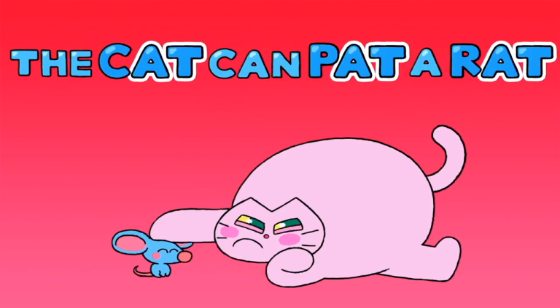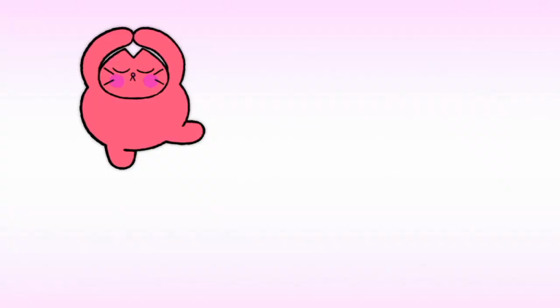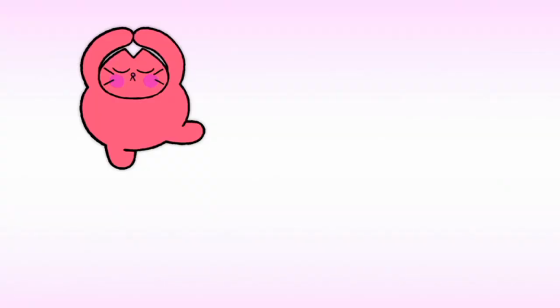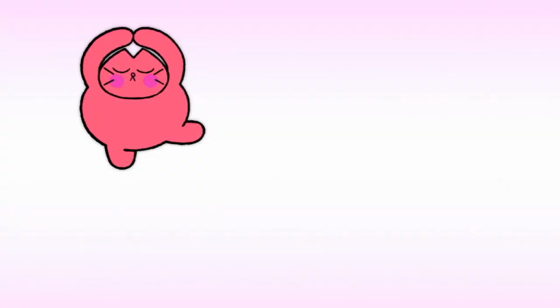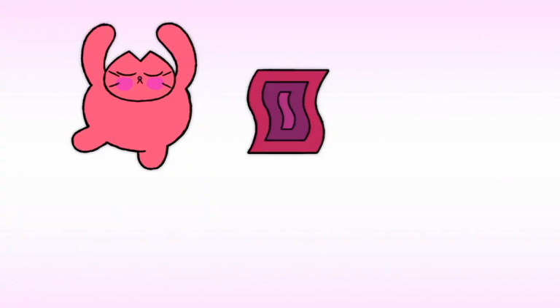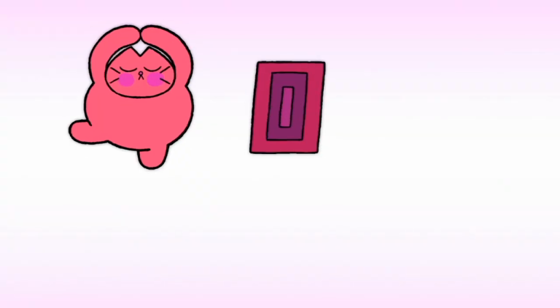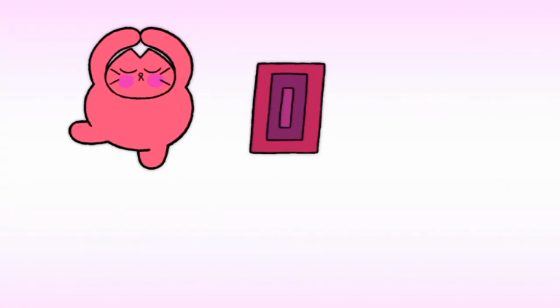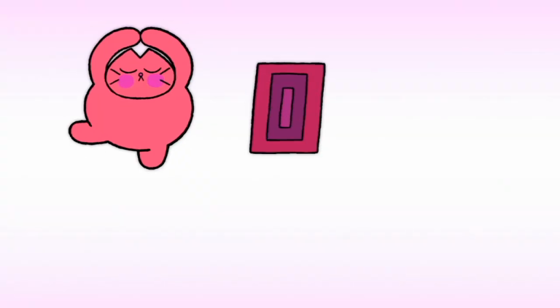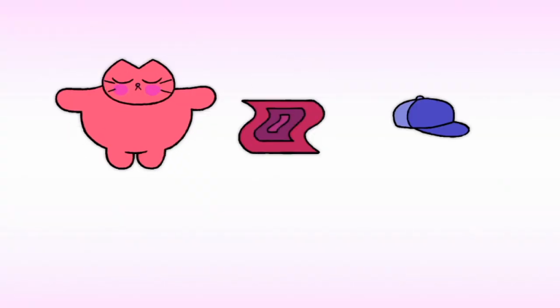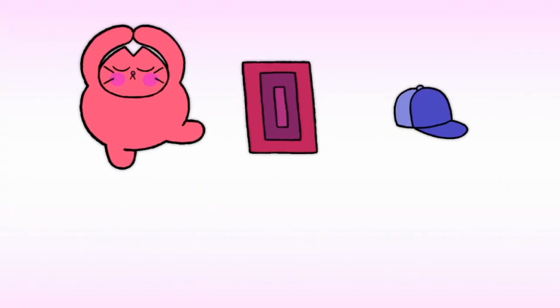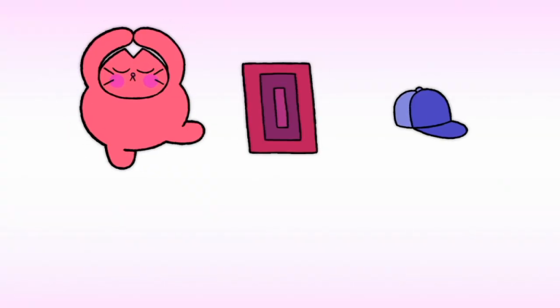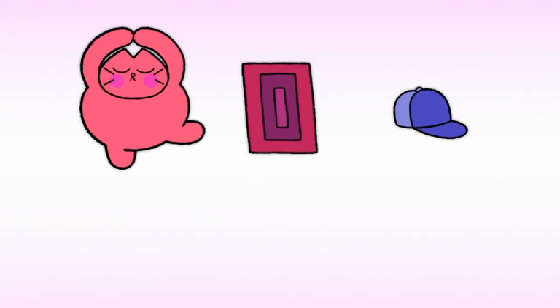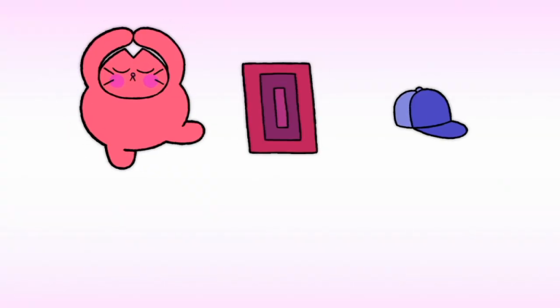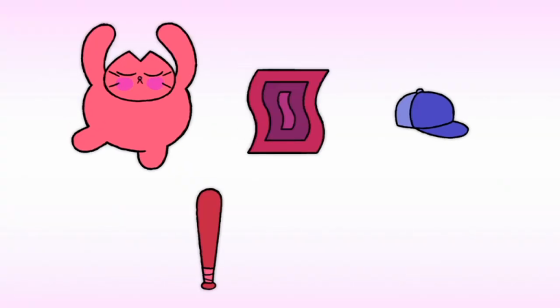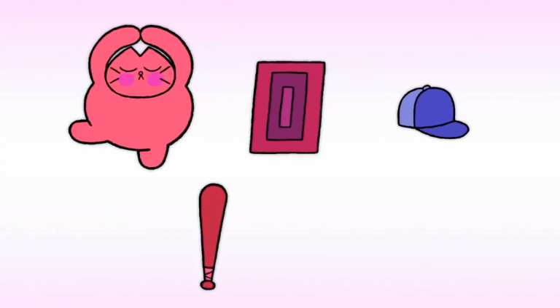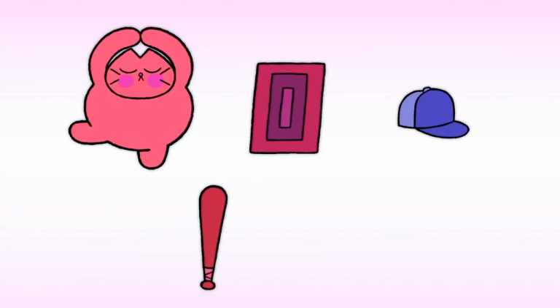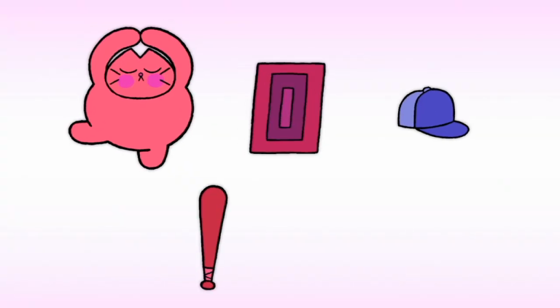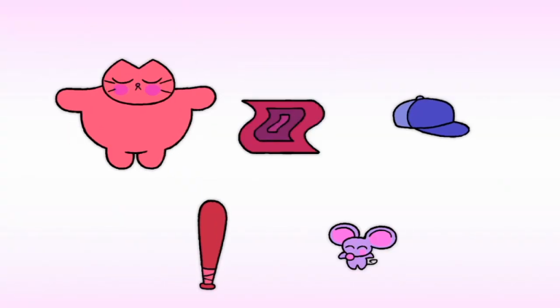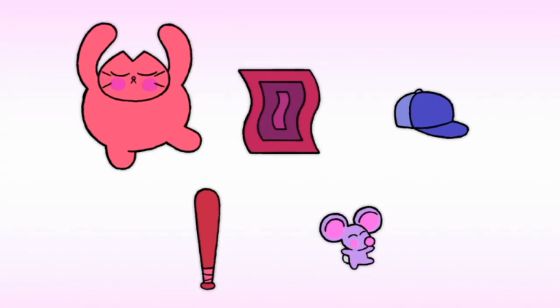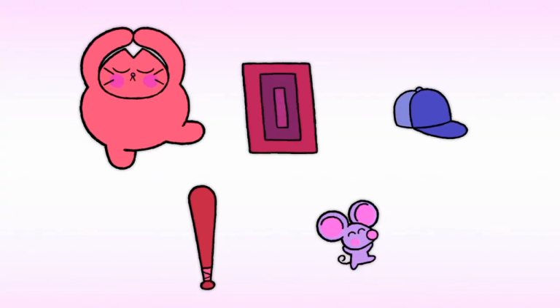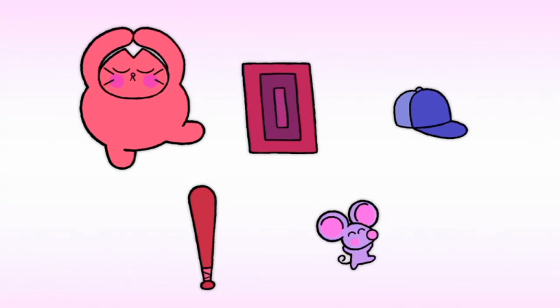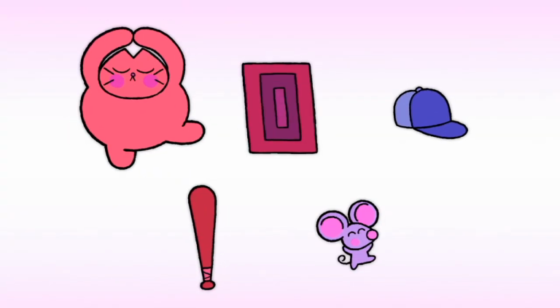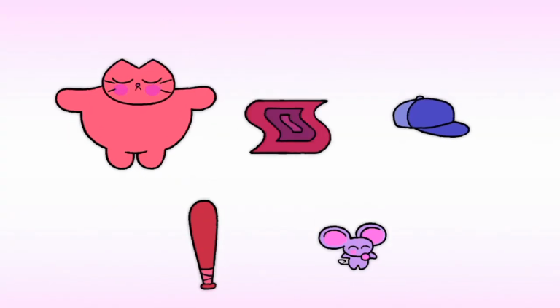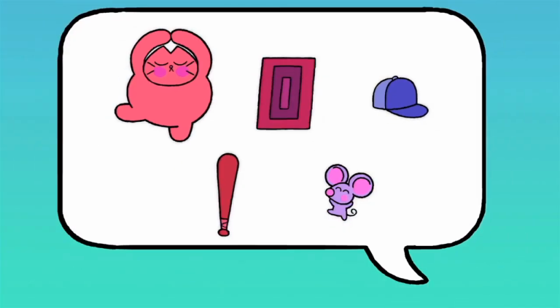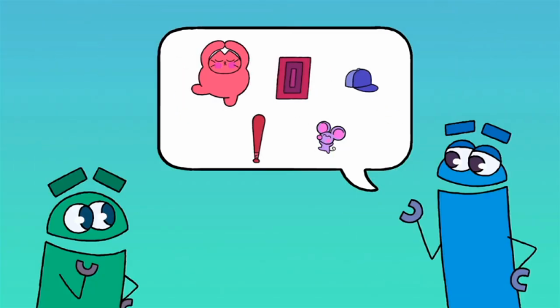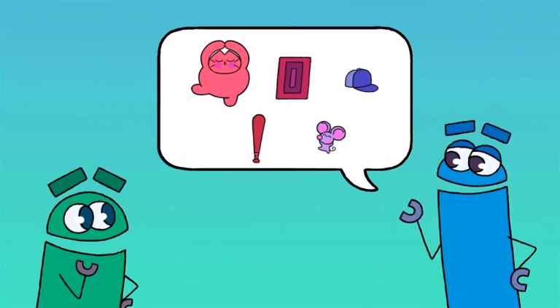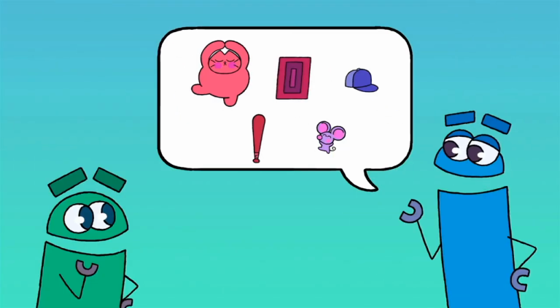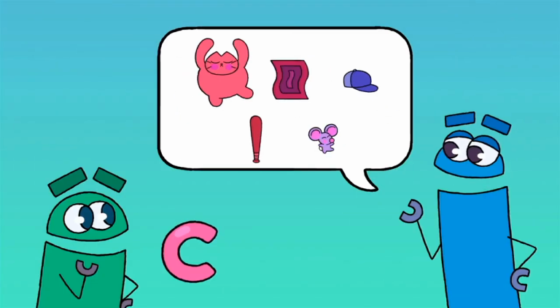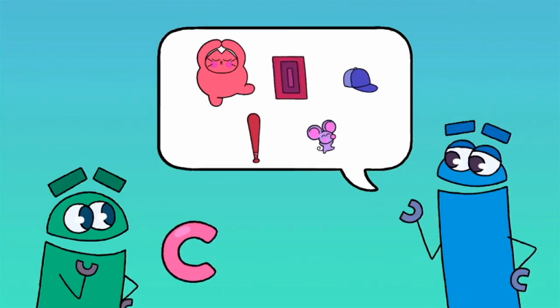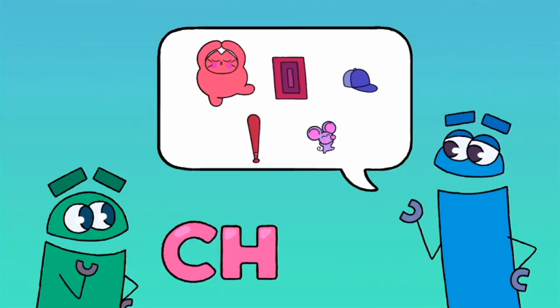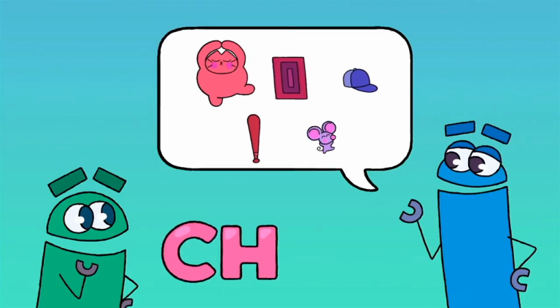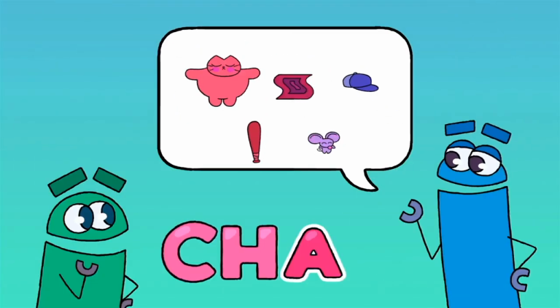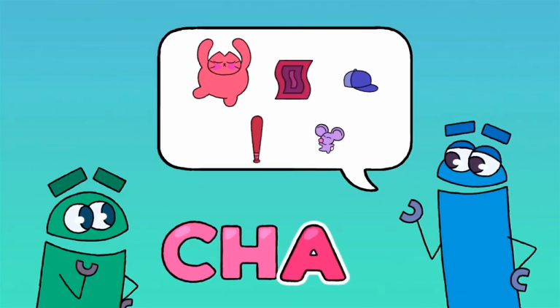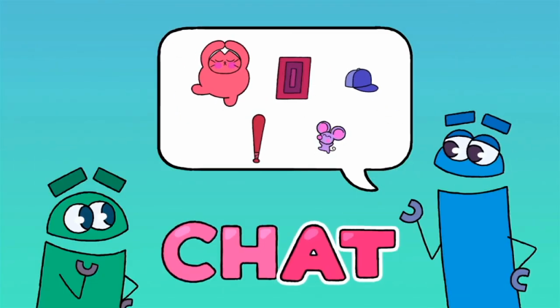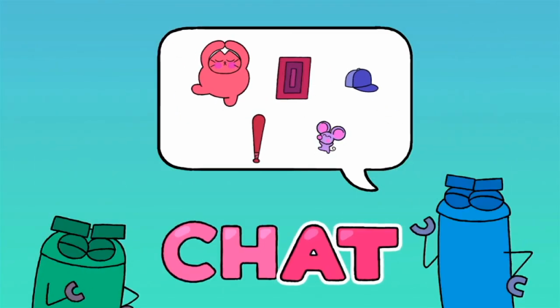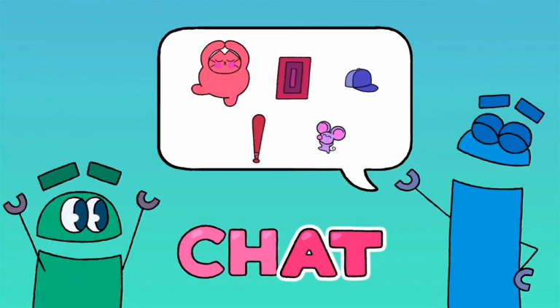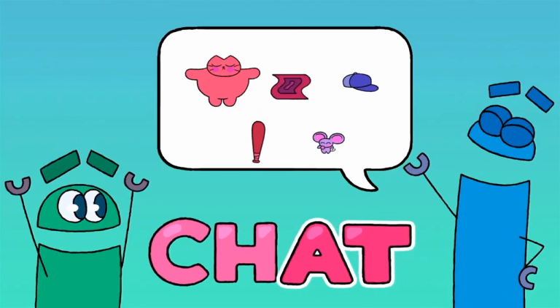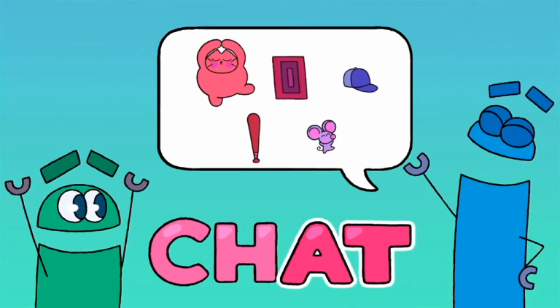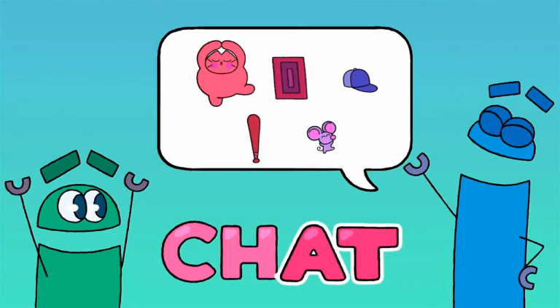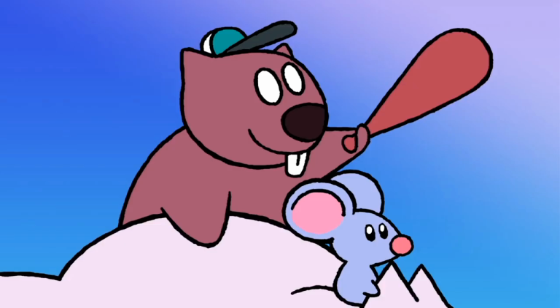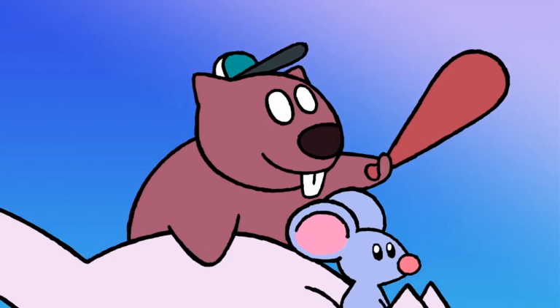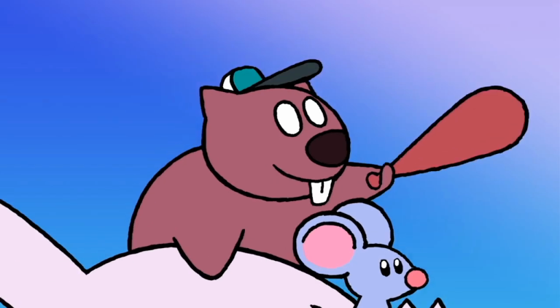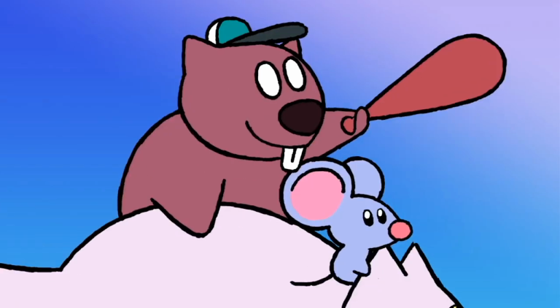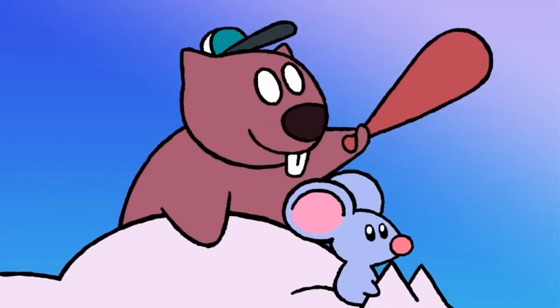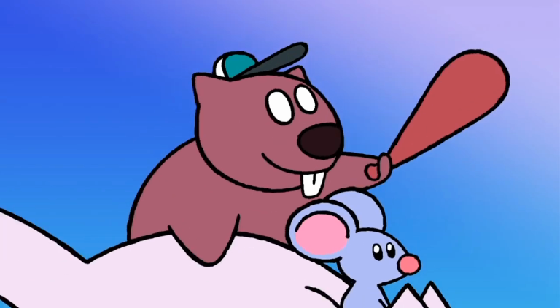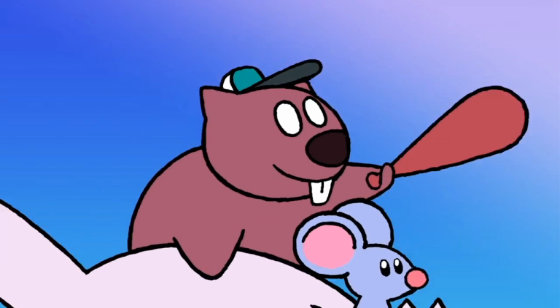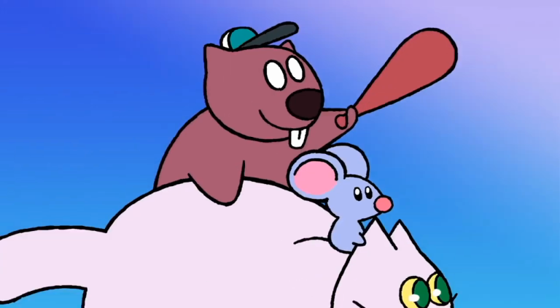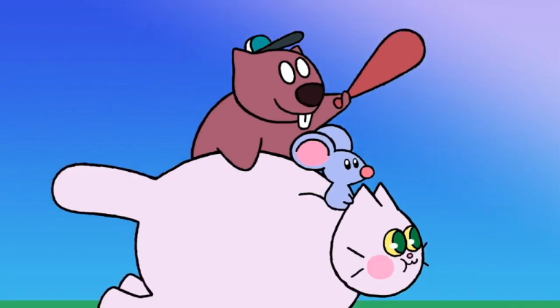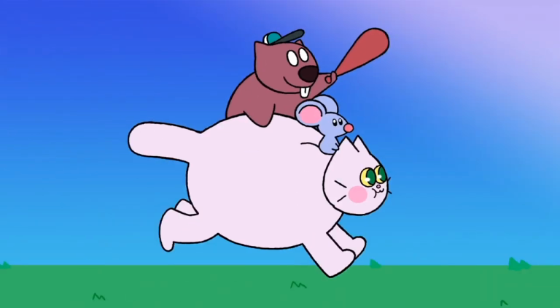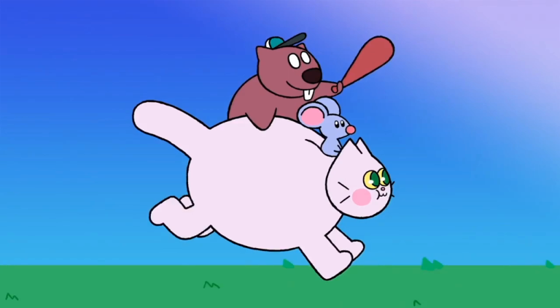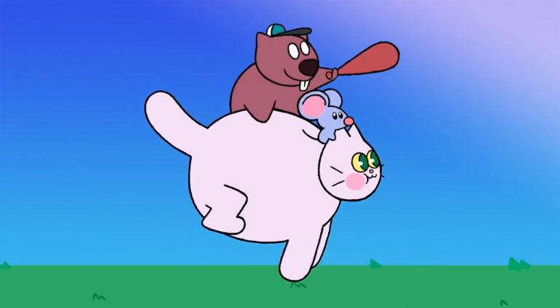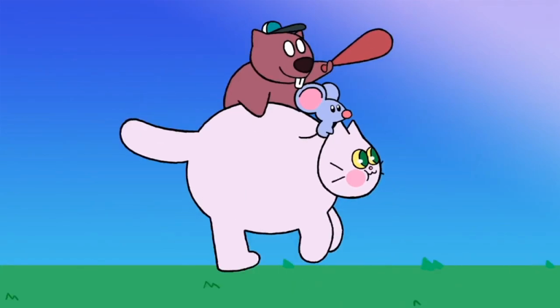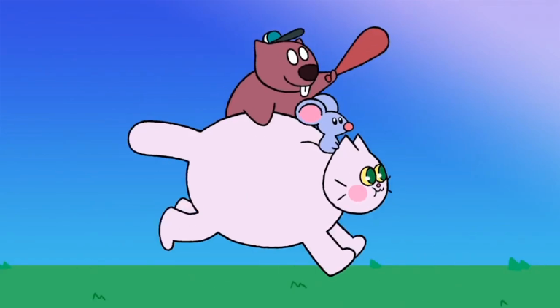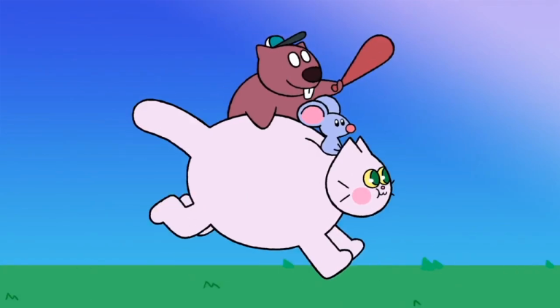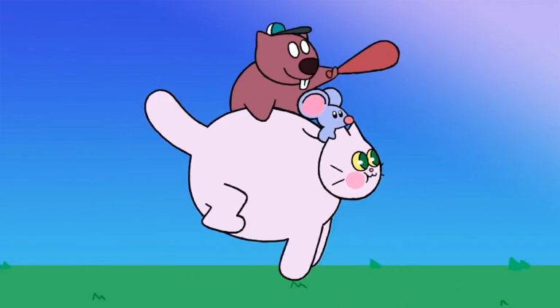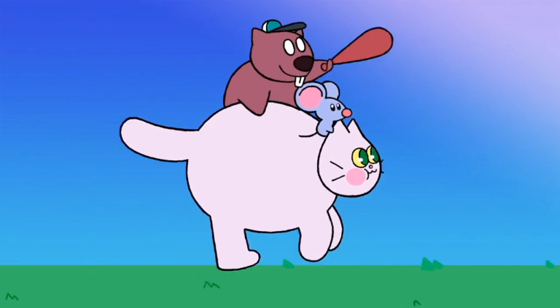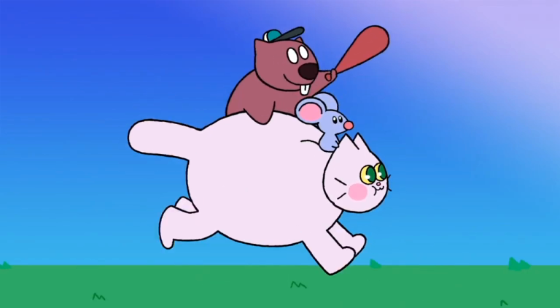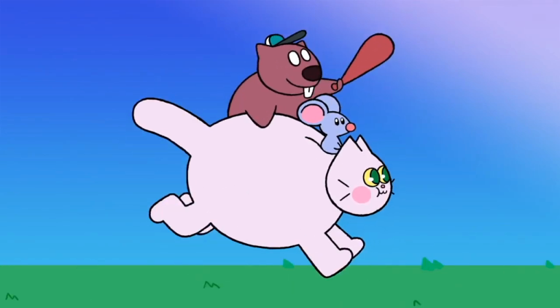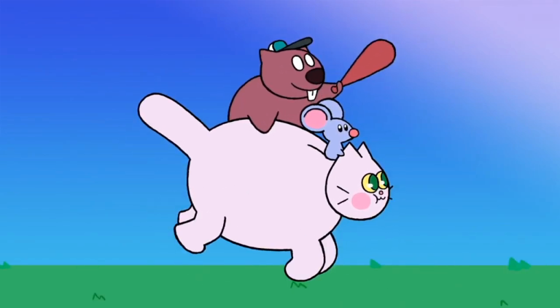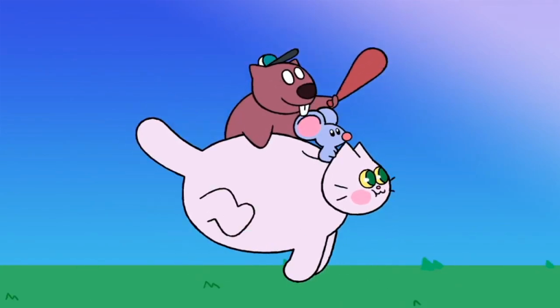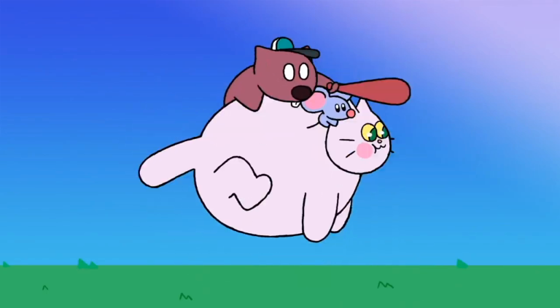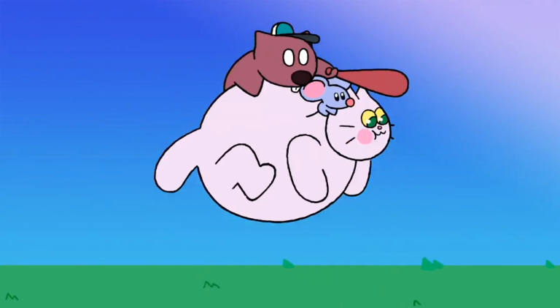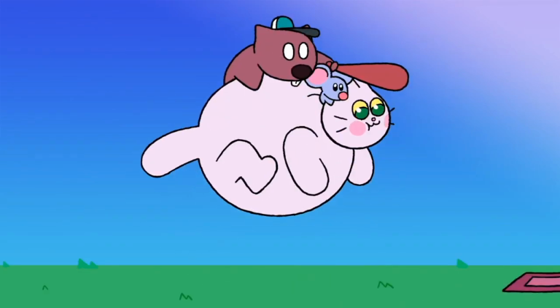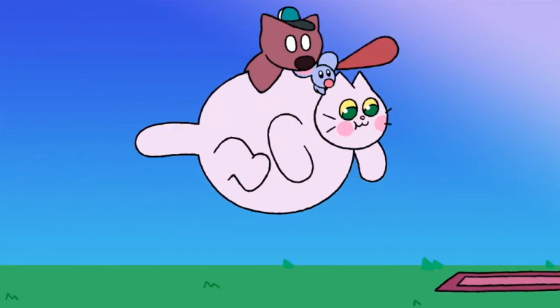Cat, mat, hat, bat, and rat. It's fun to C-H-A-T, chat about the family of words that end in -AT.